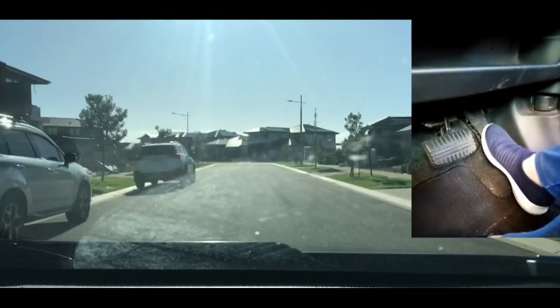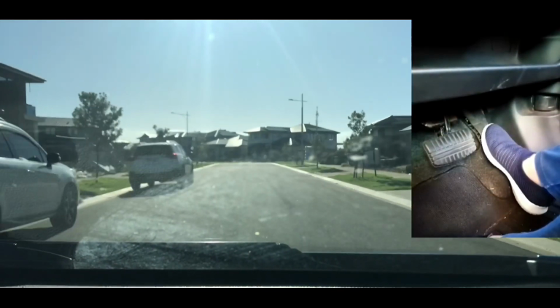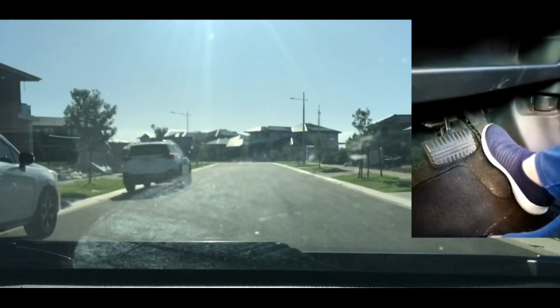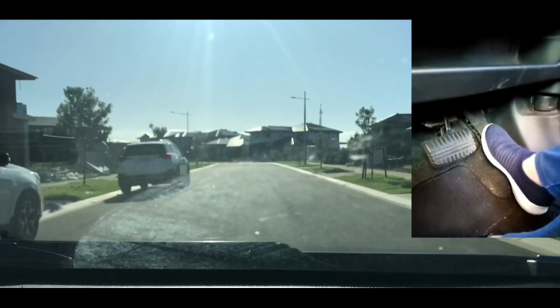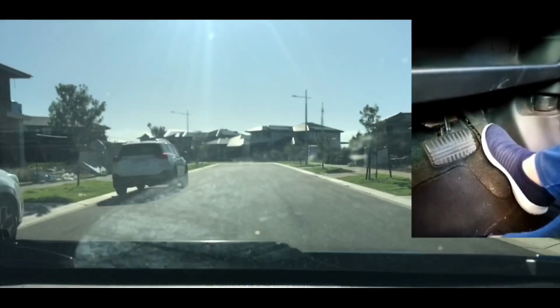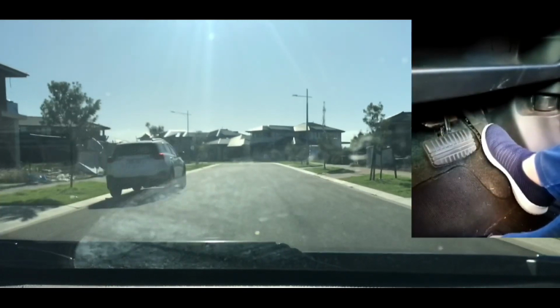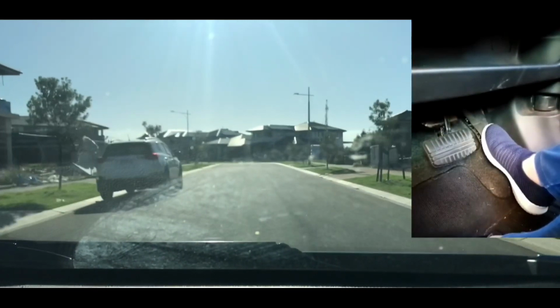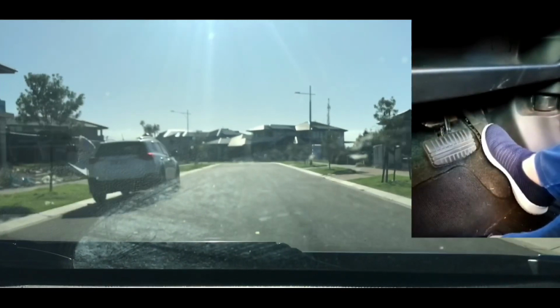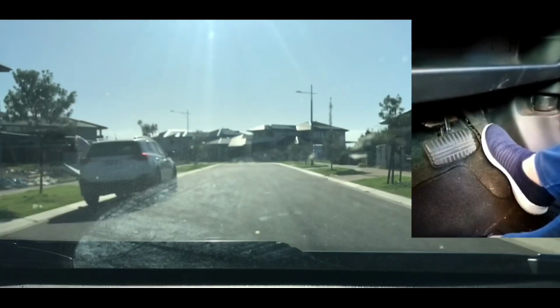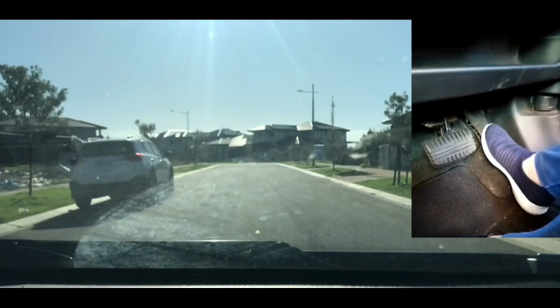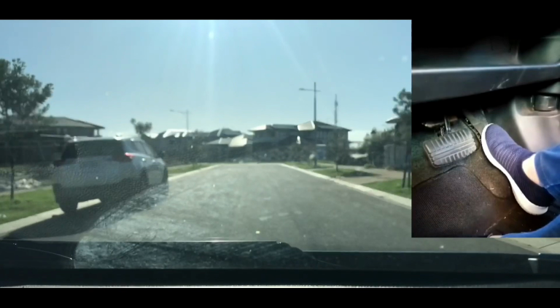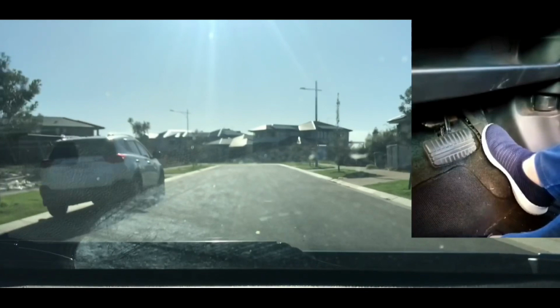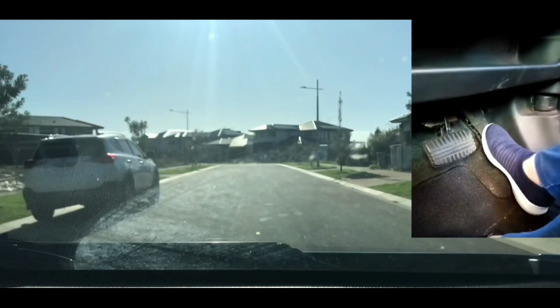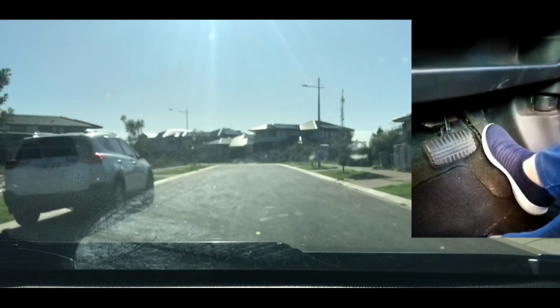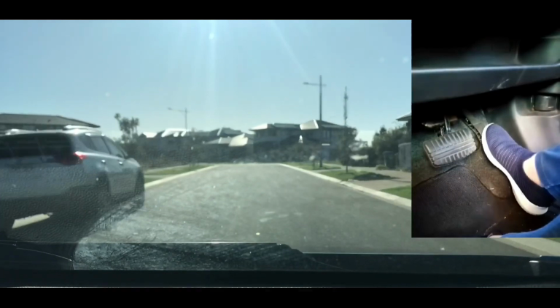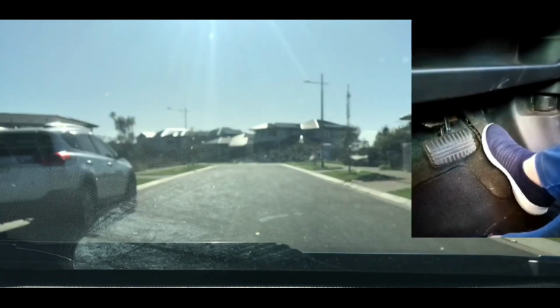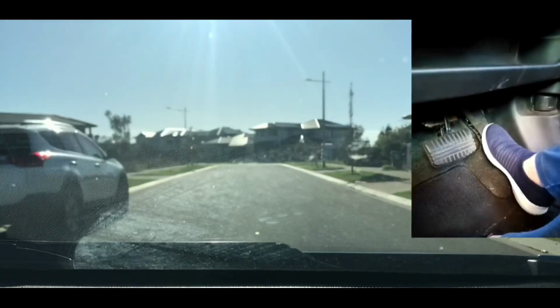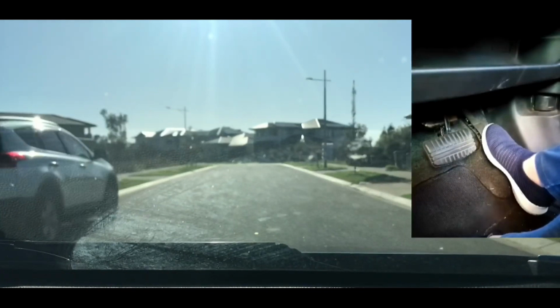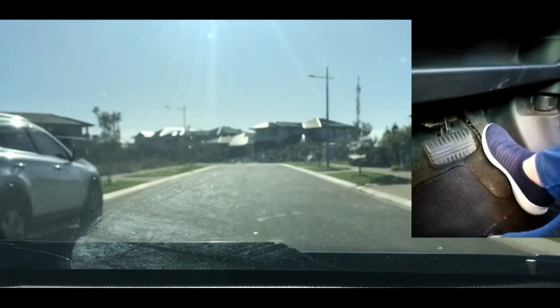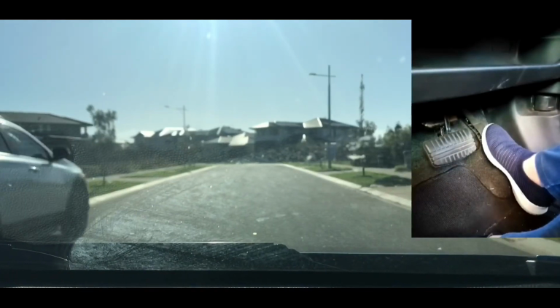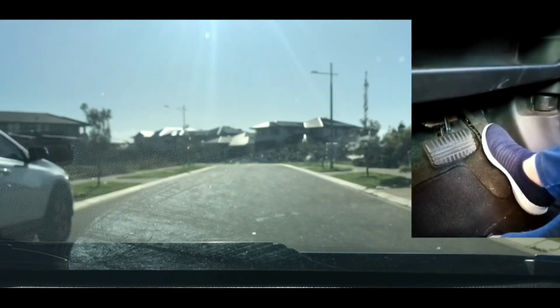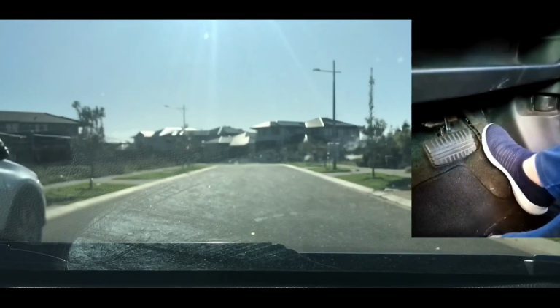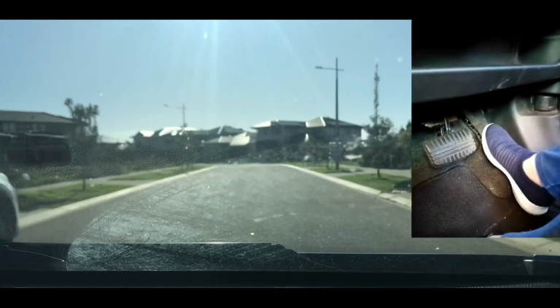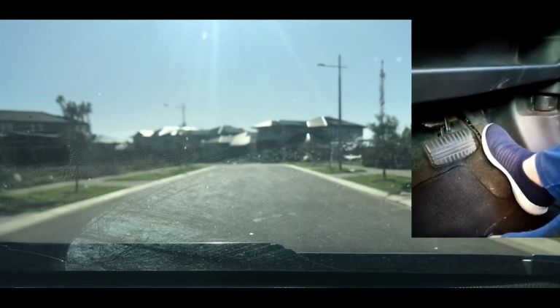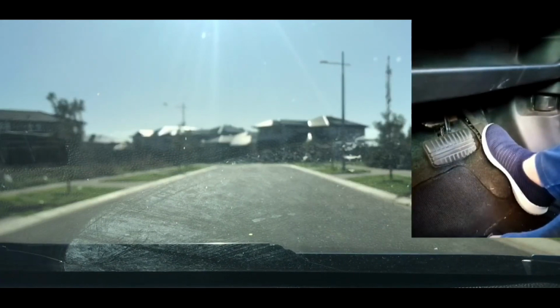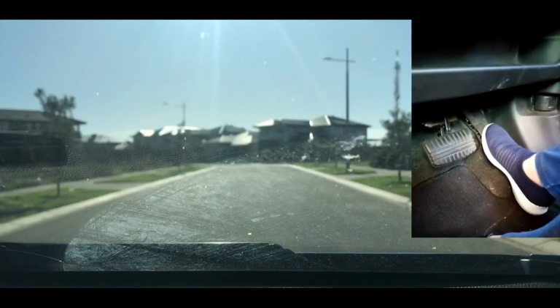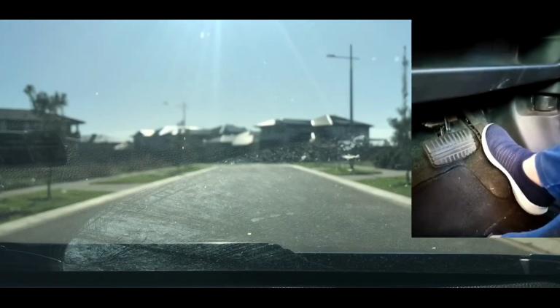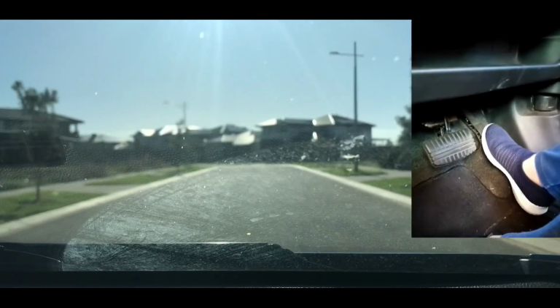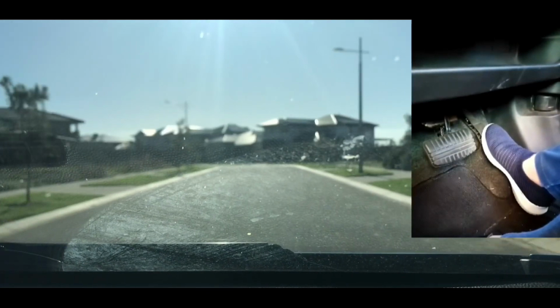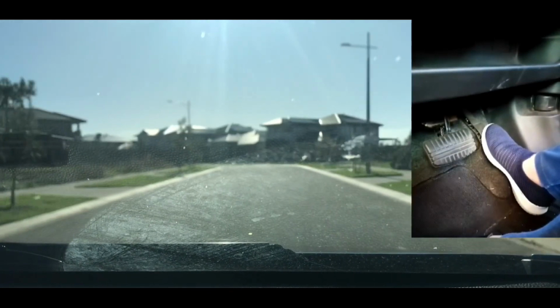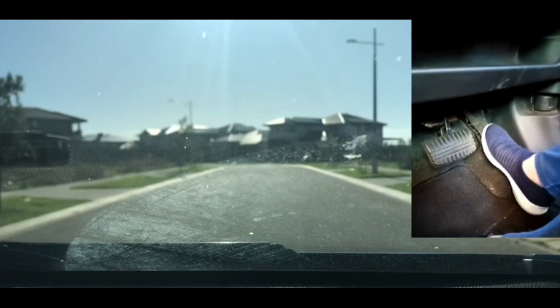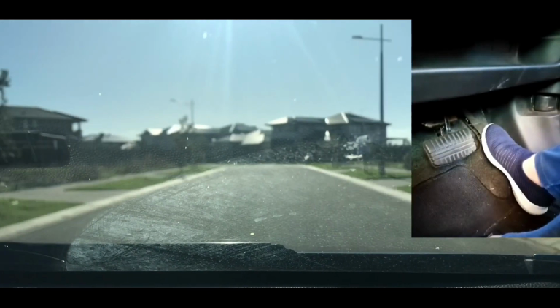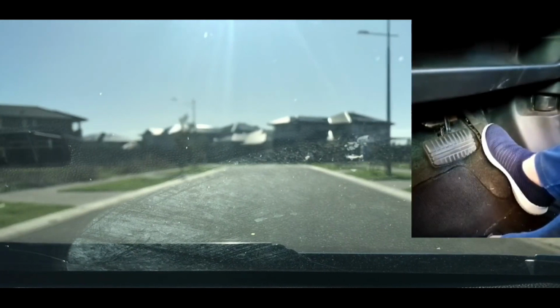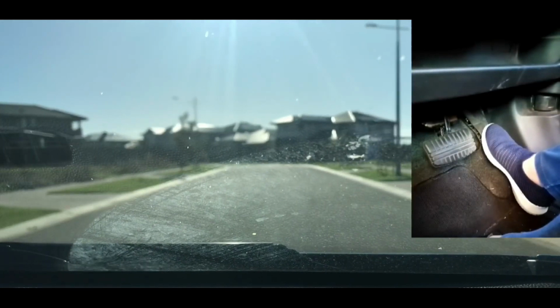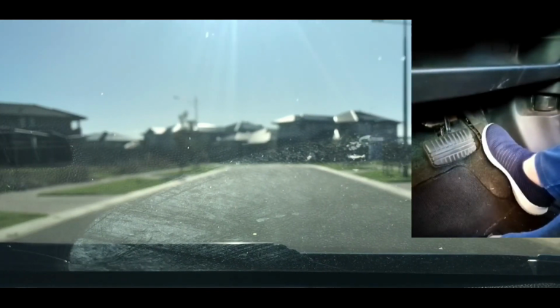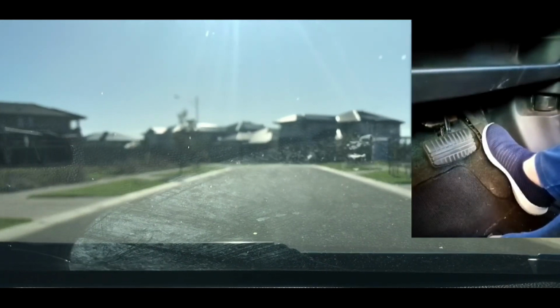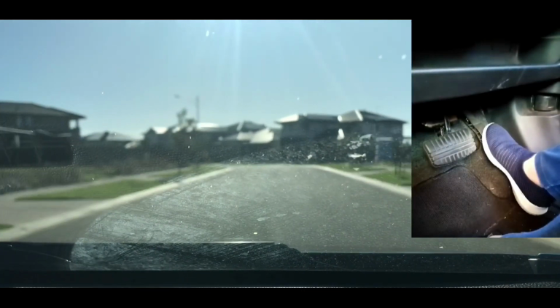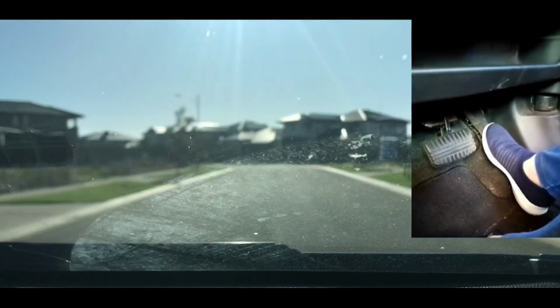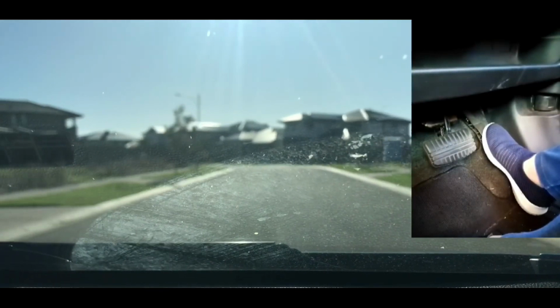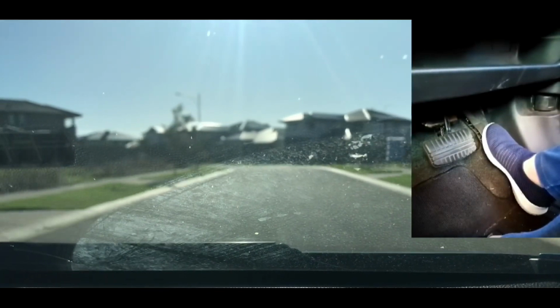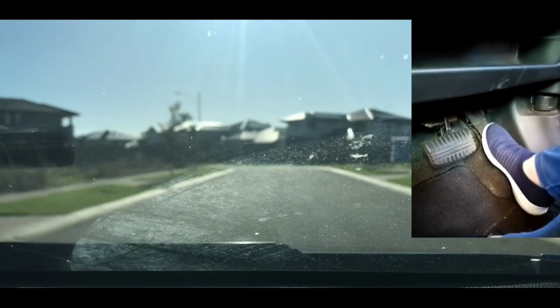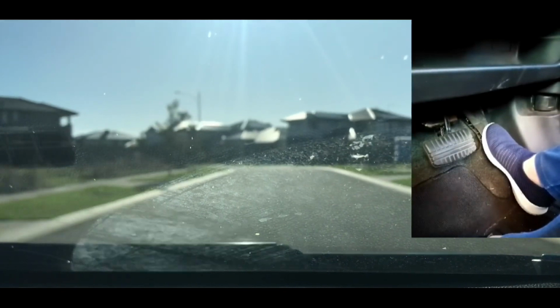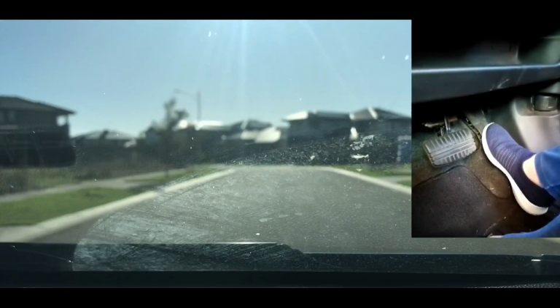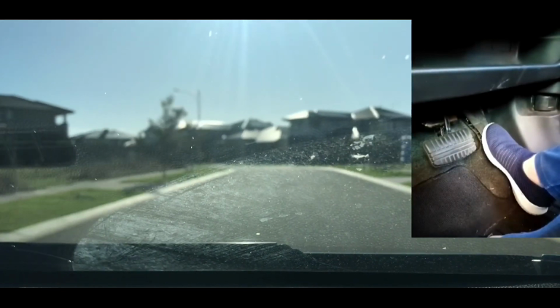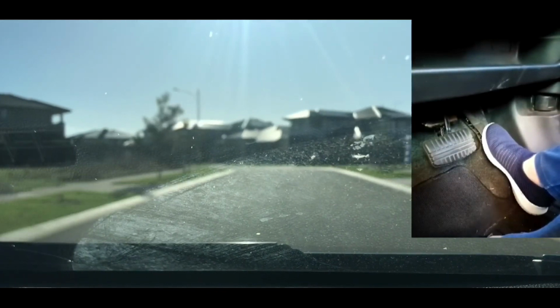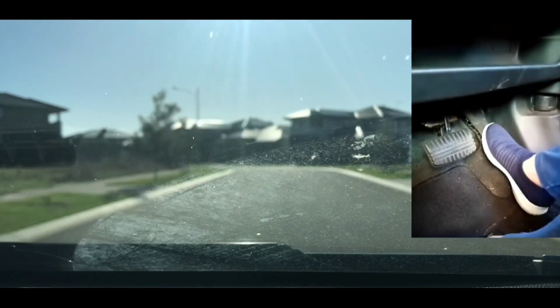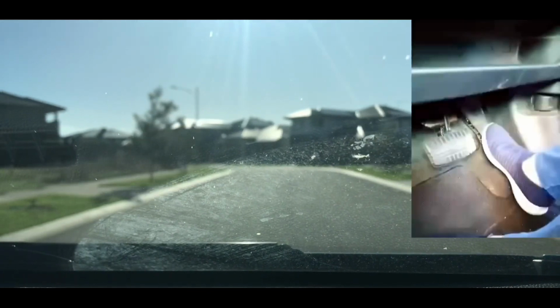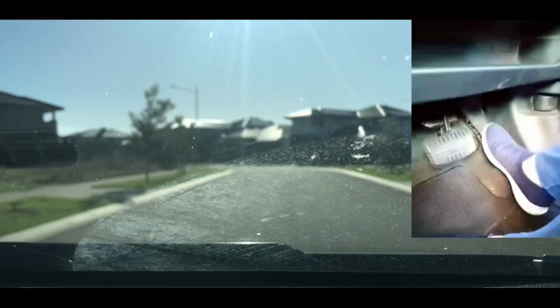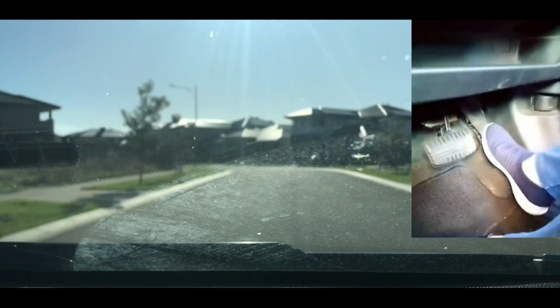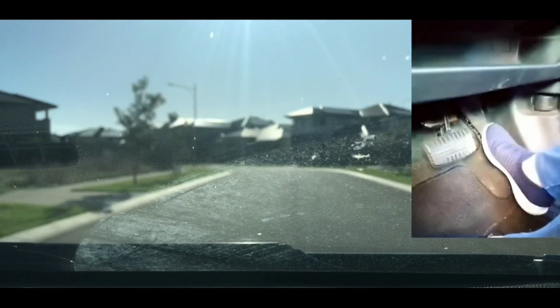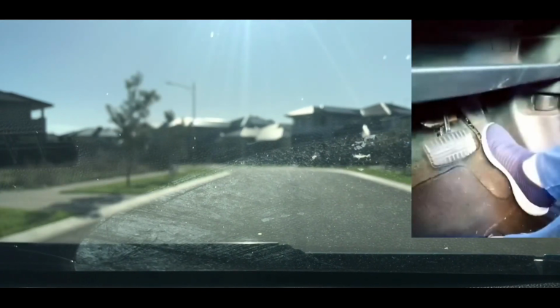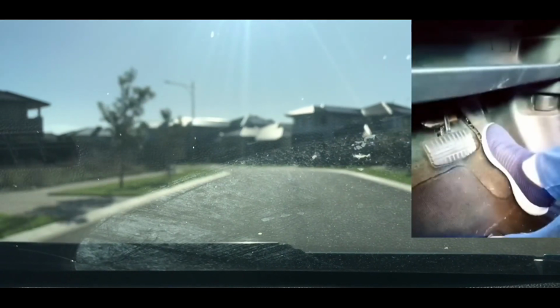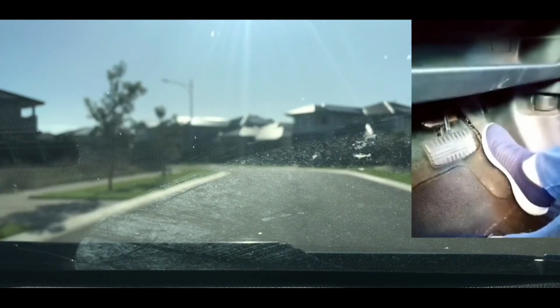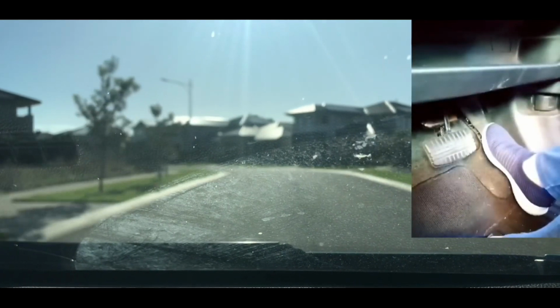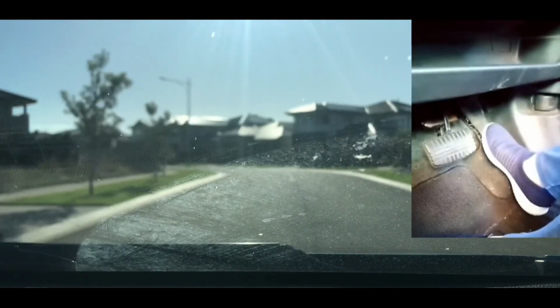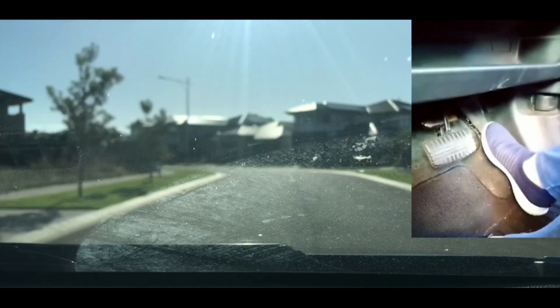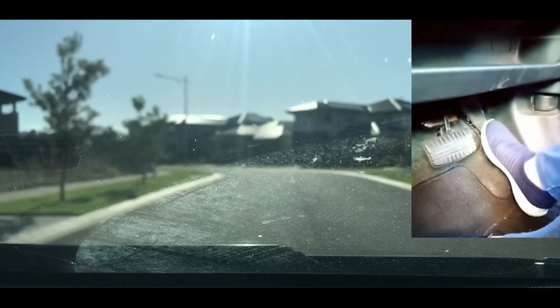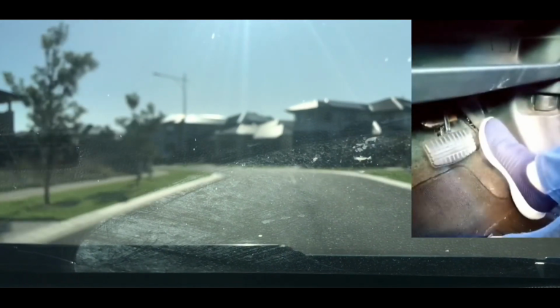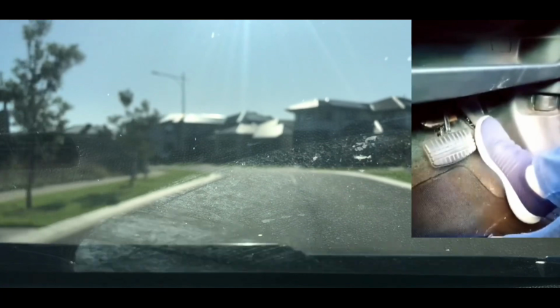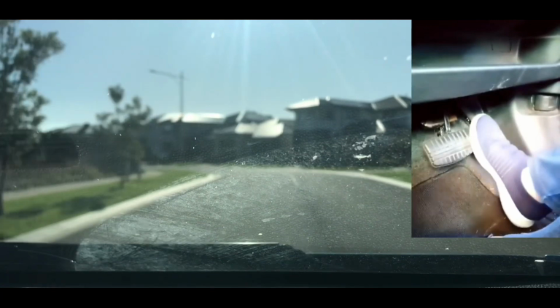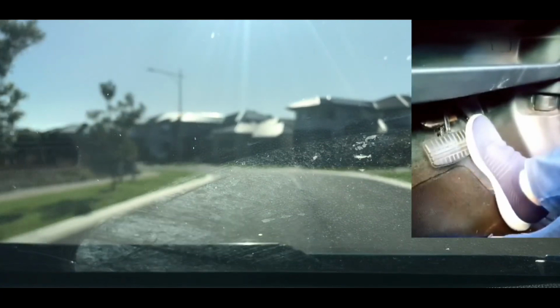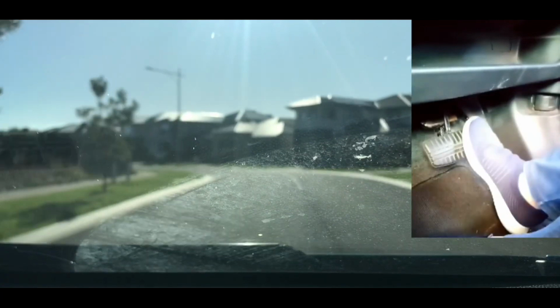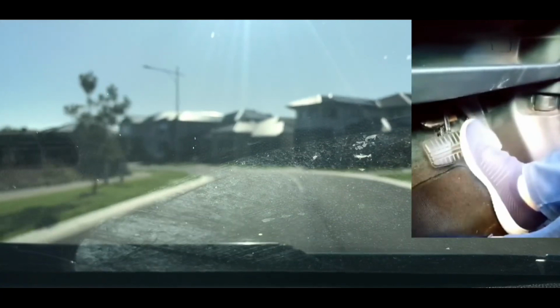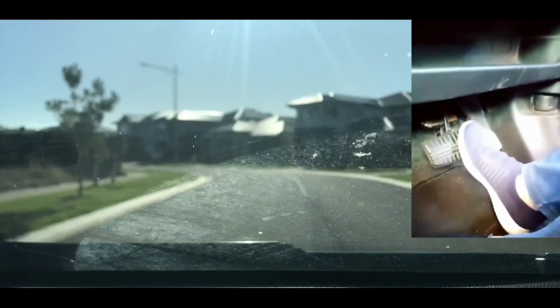The sun is in my eyes, so I'm going to put the visor down — that's what that noise is. Main mirror, I'm following the bend.